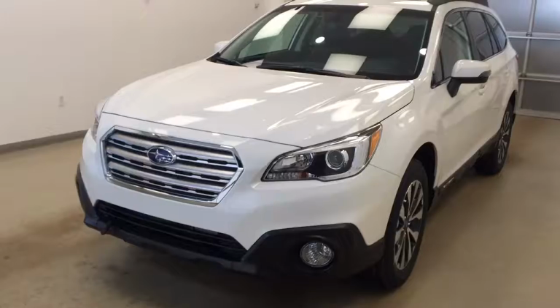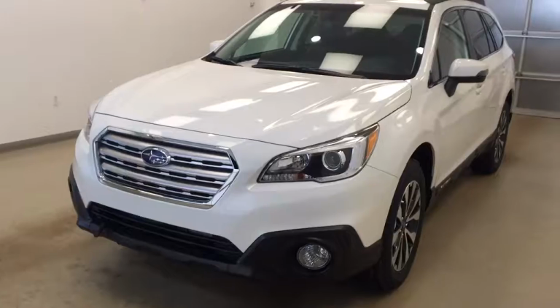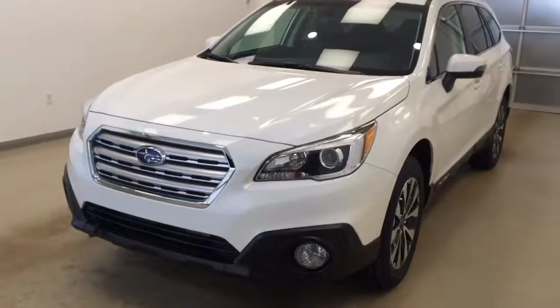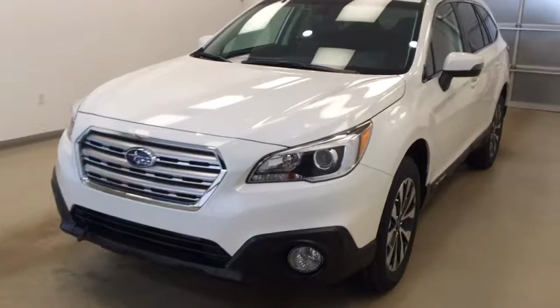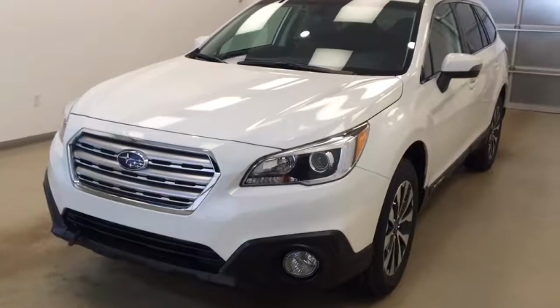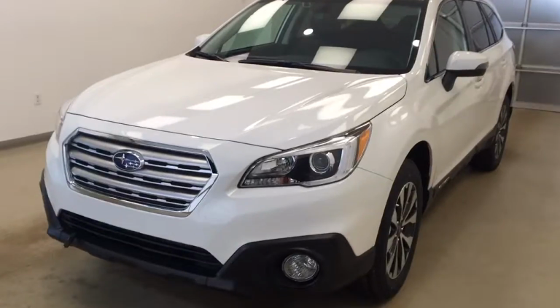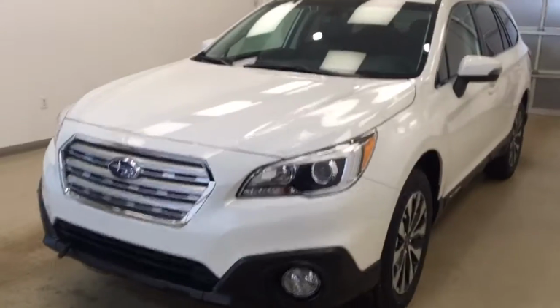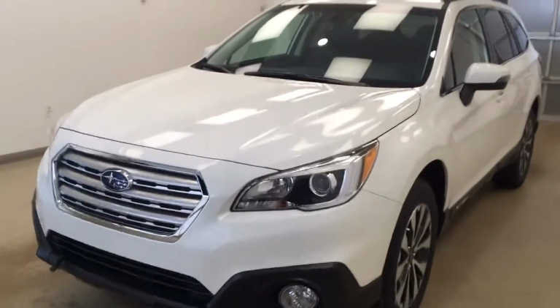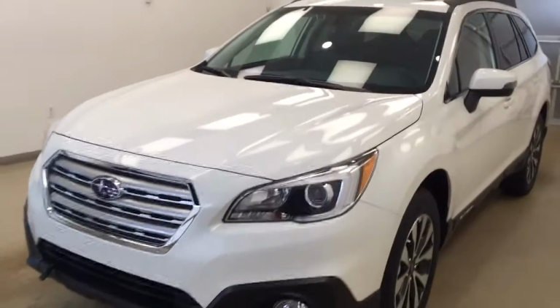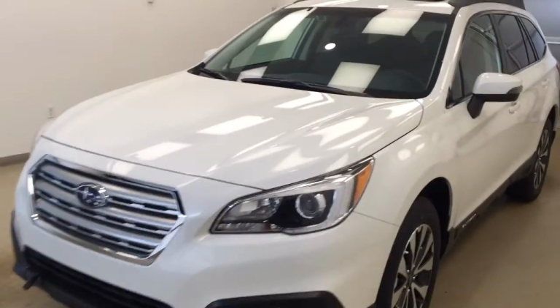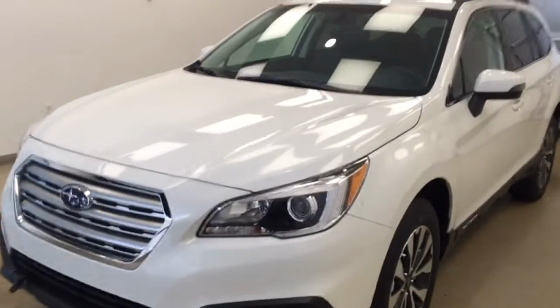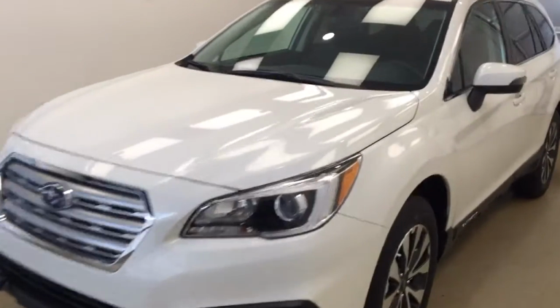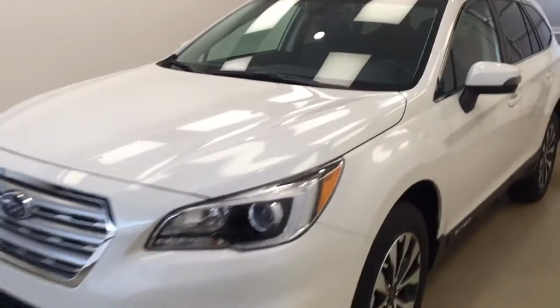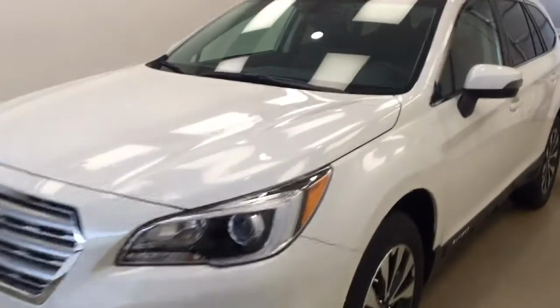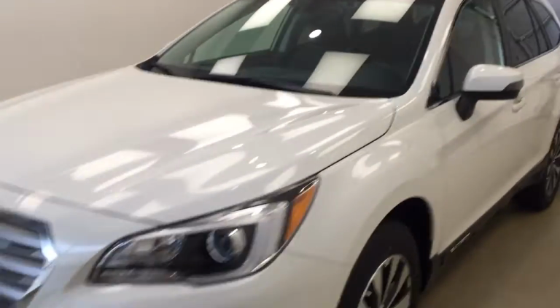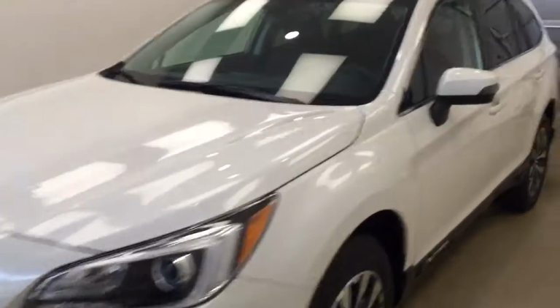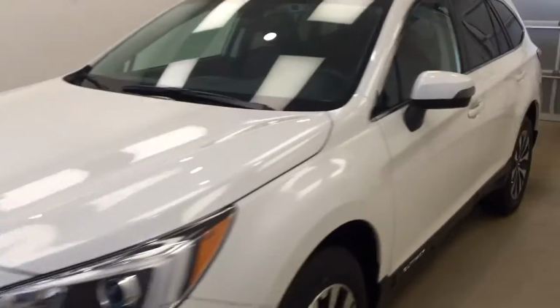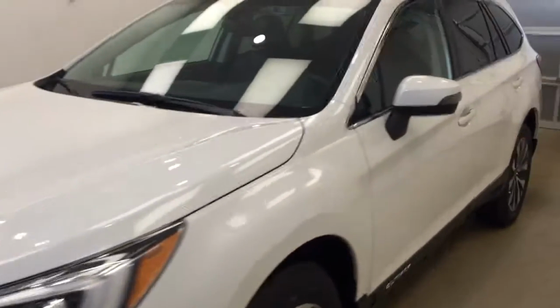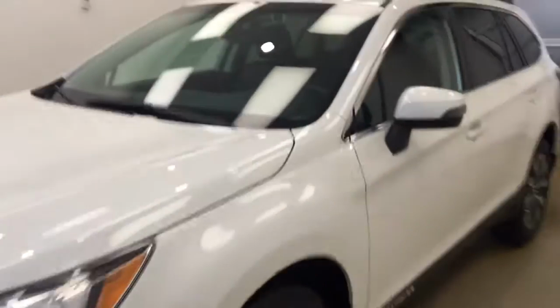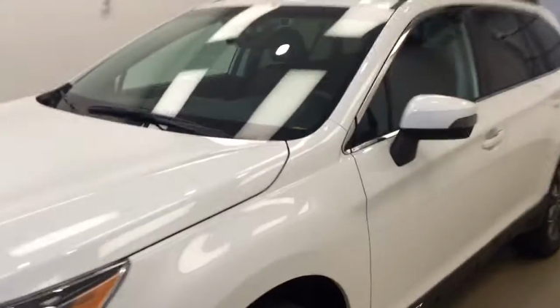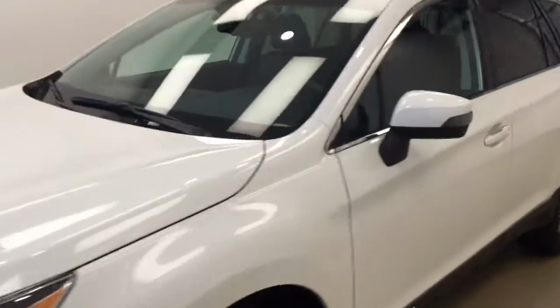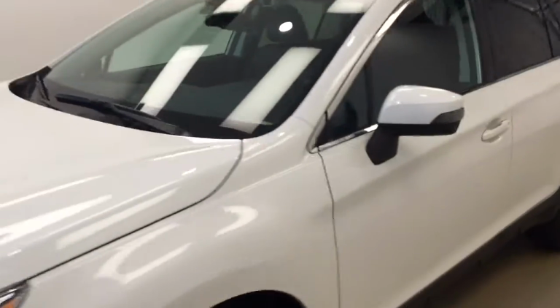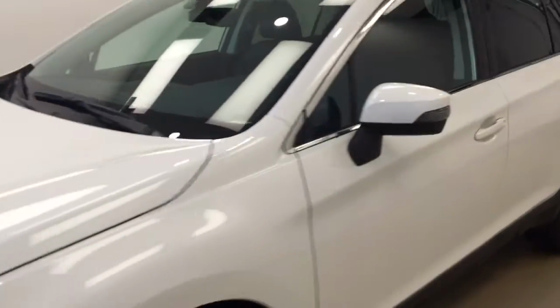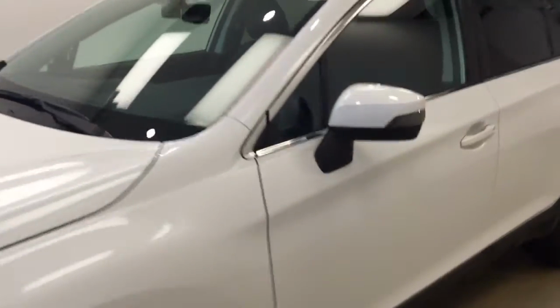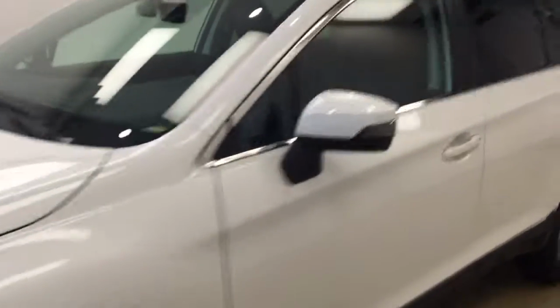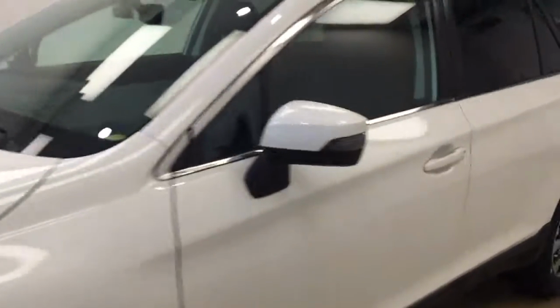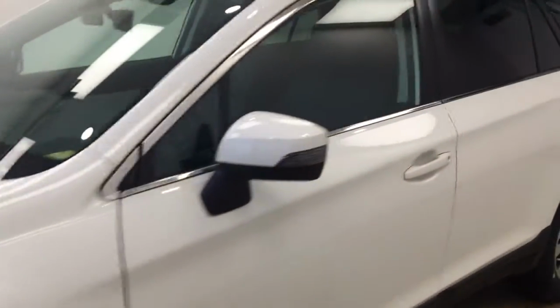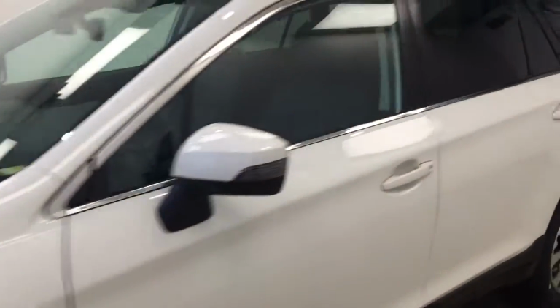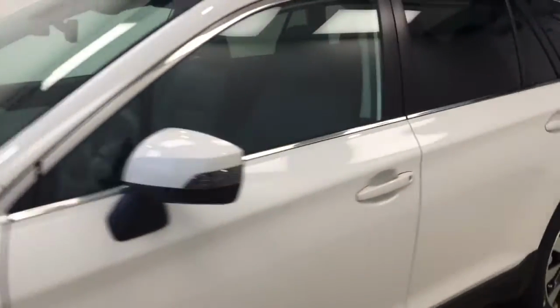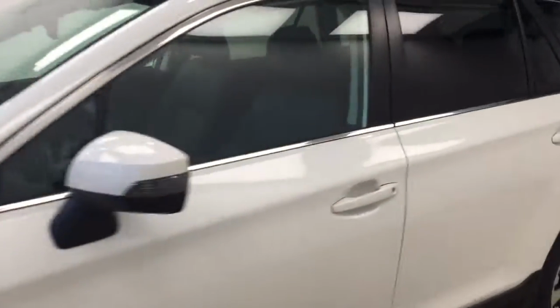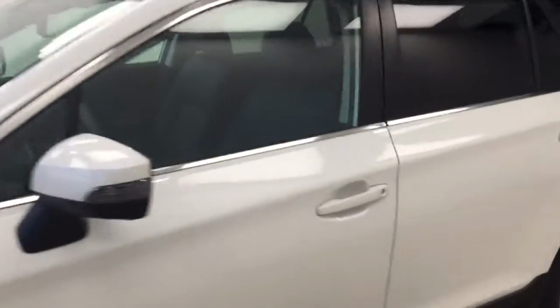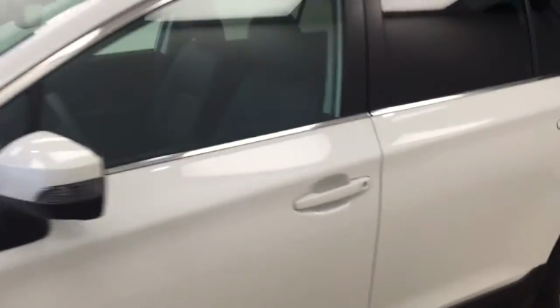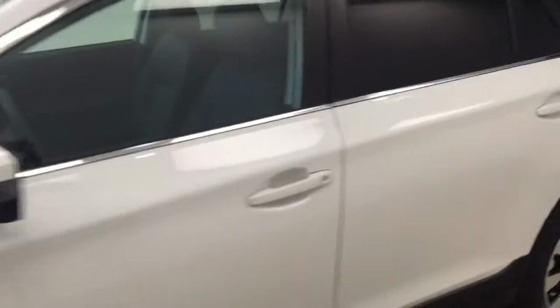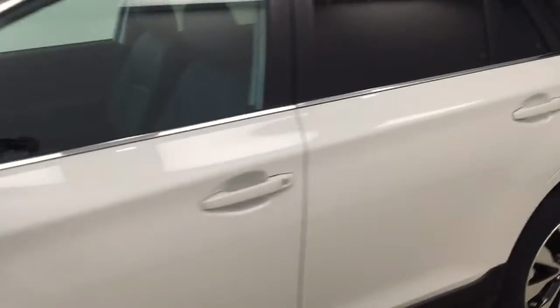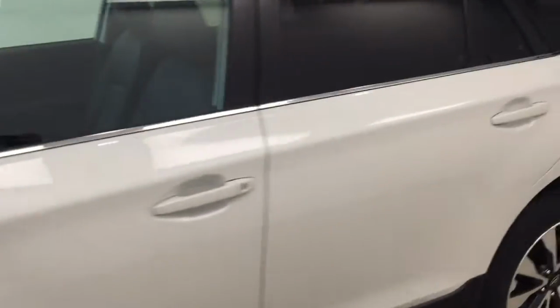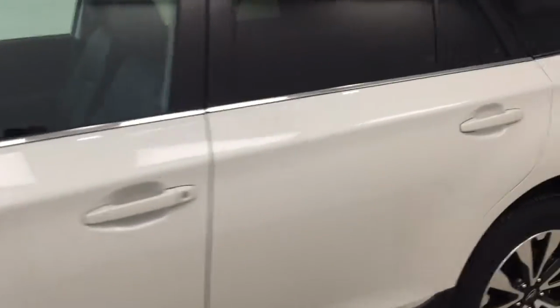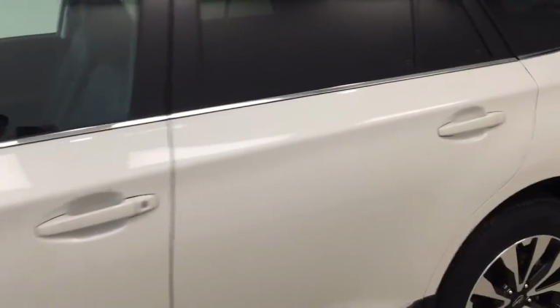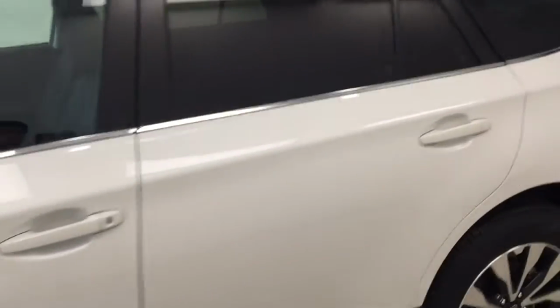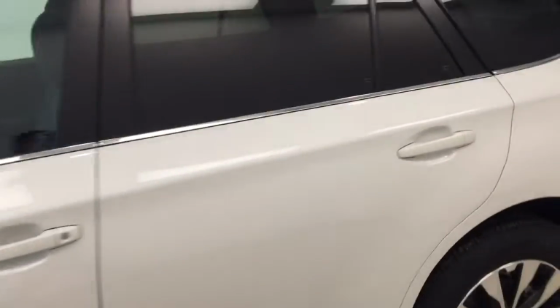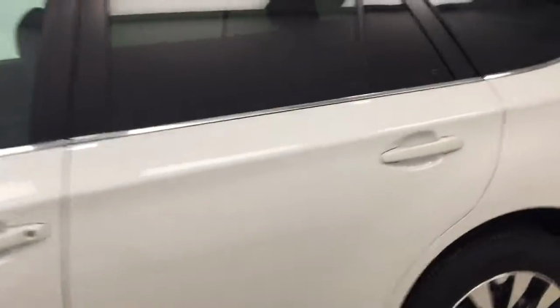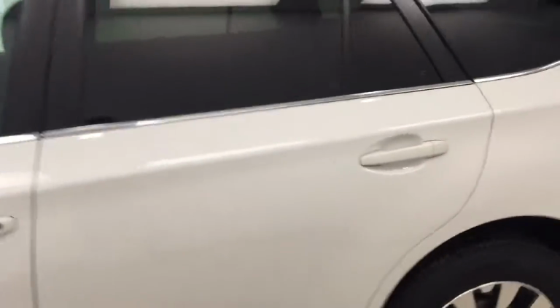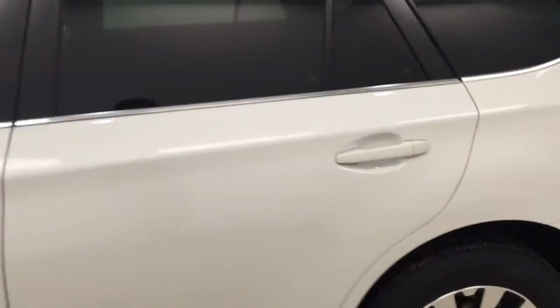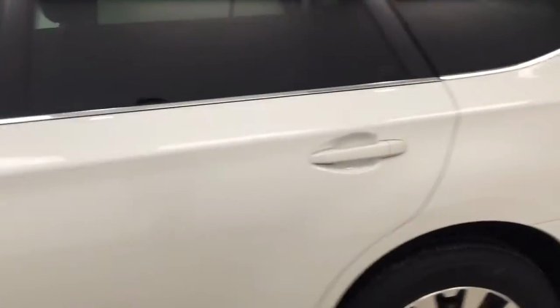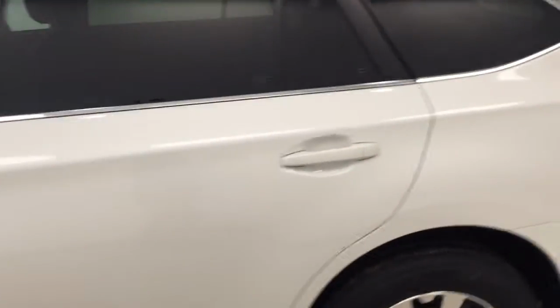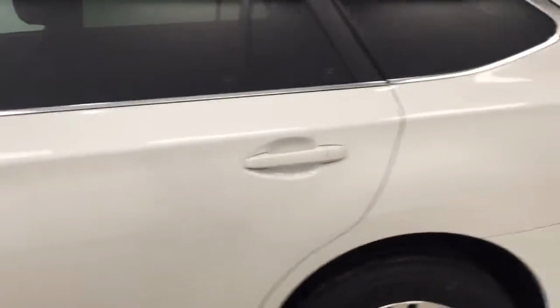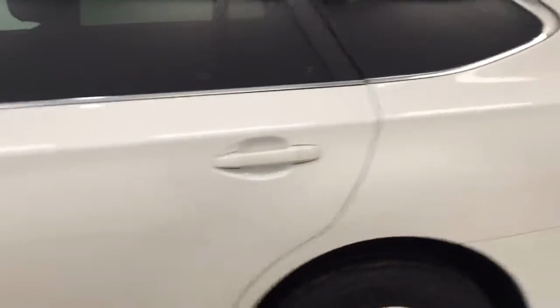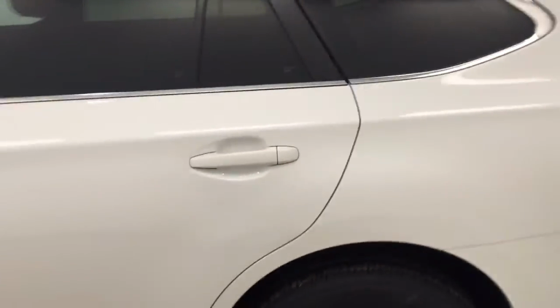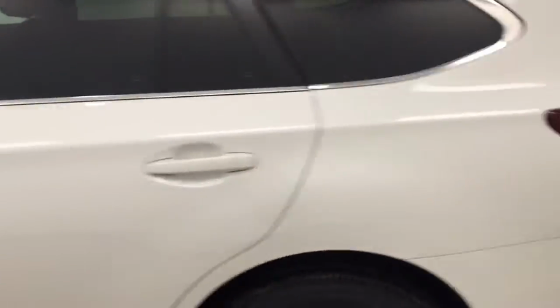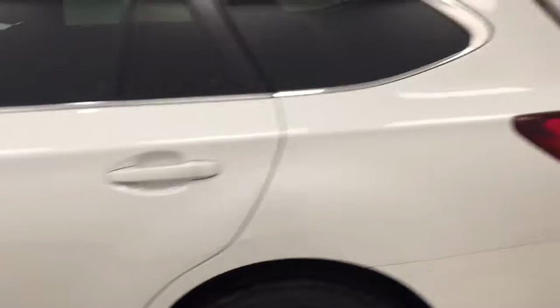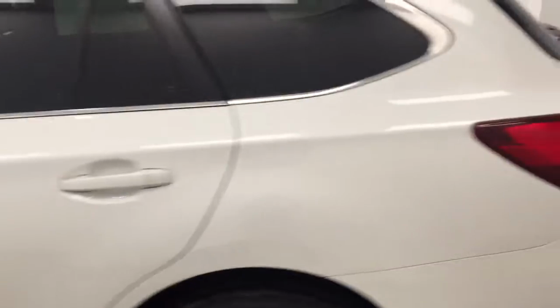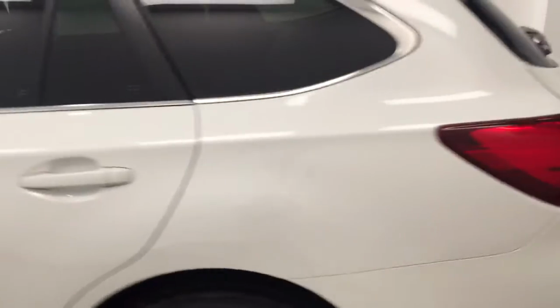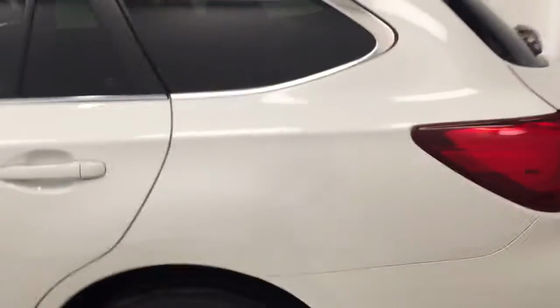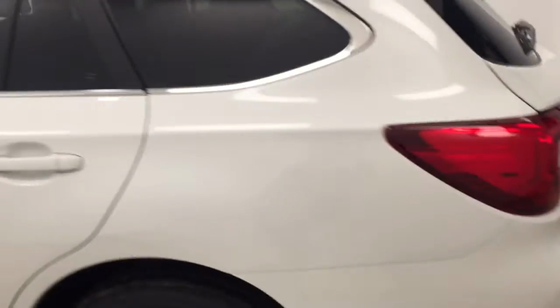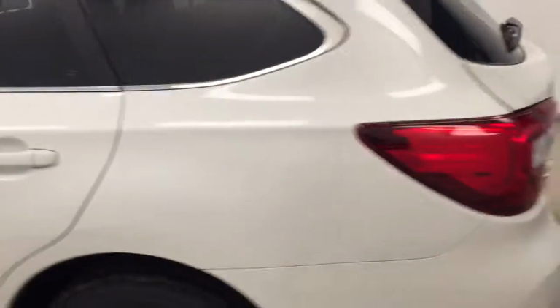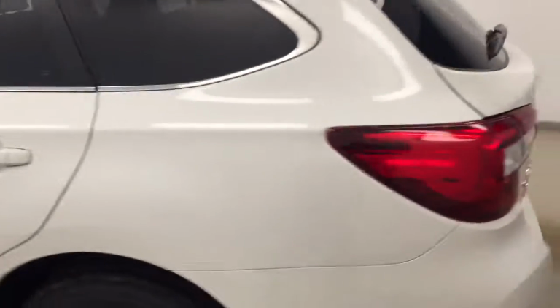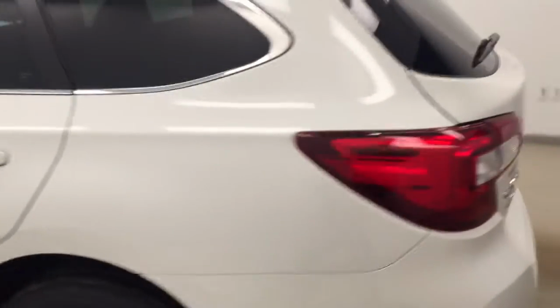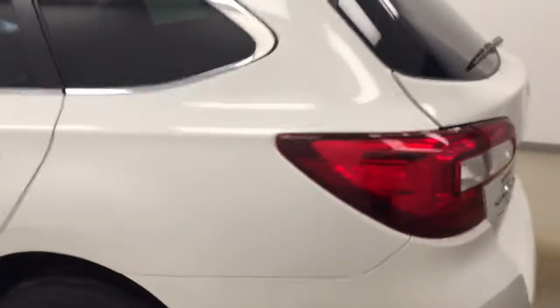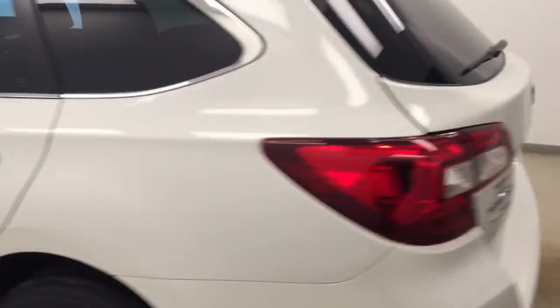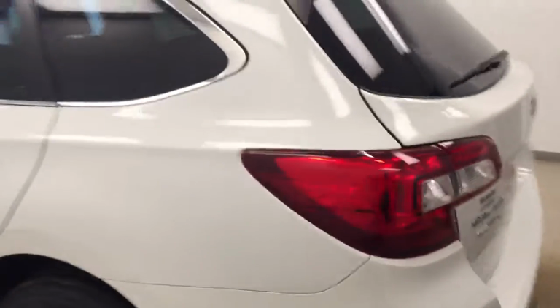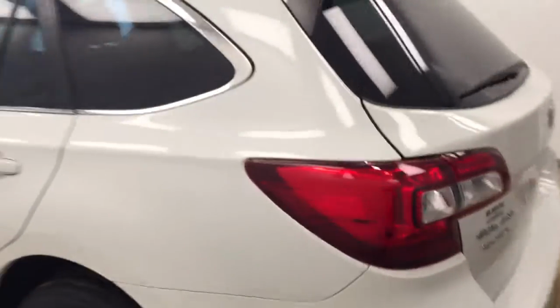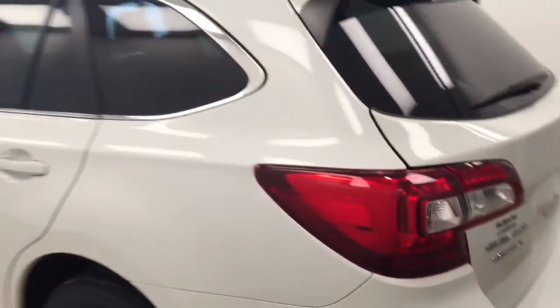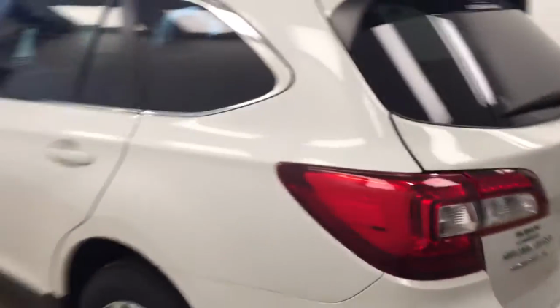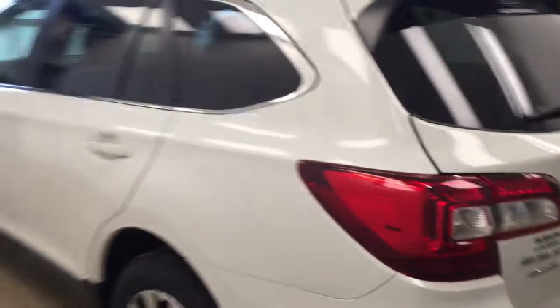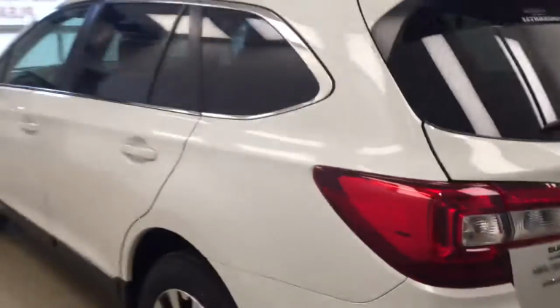This is stock number 179558 on a 2017 Subaru Outback, and our exterior color today is crystal white.